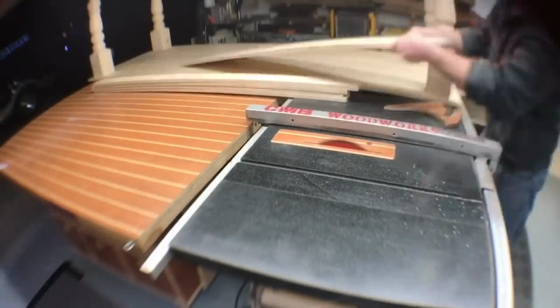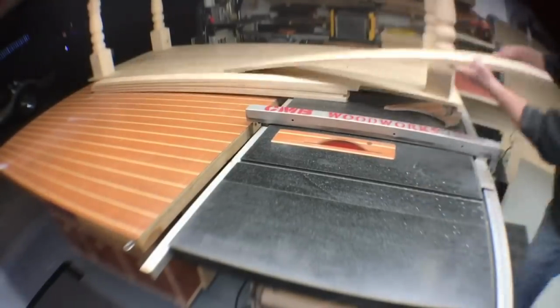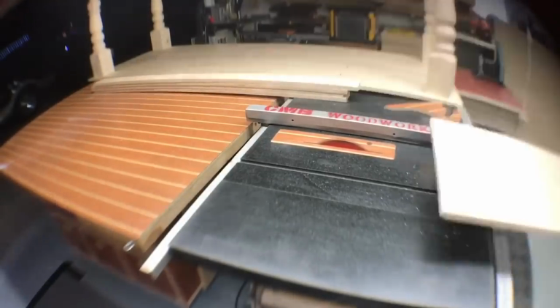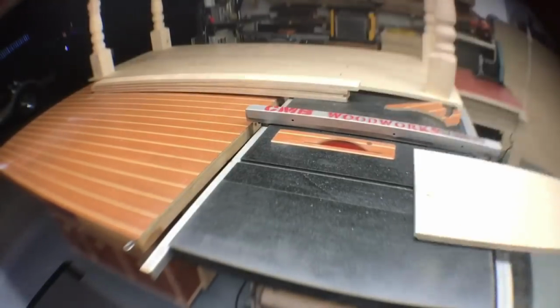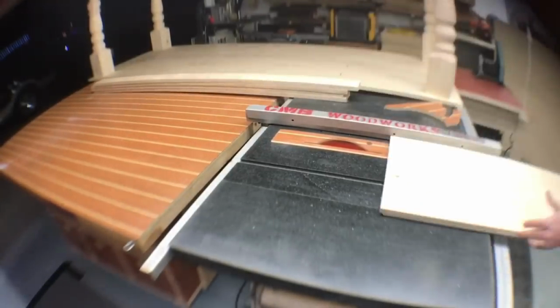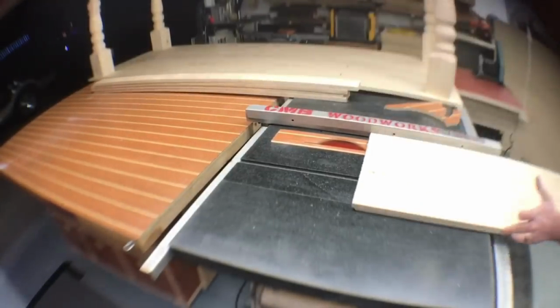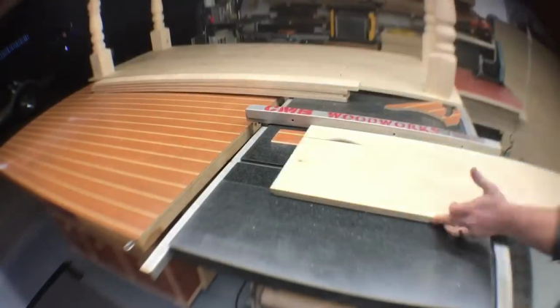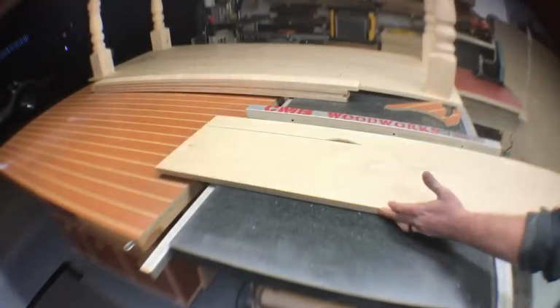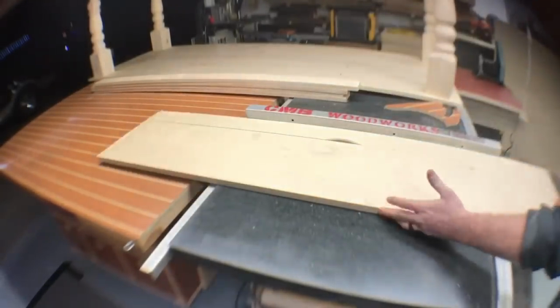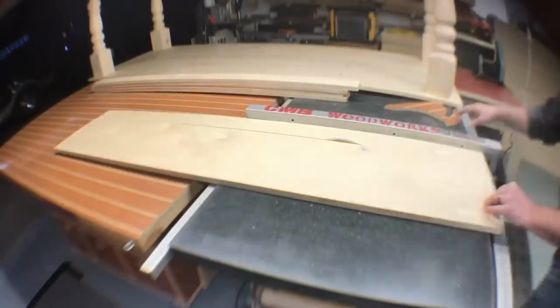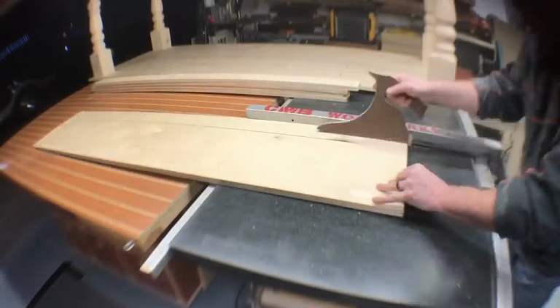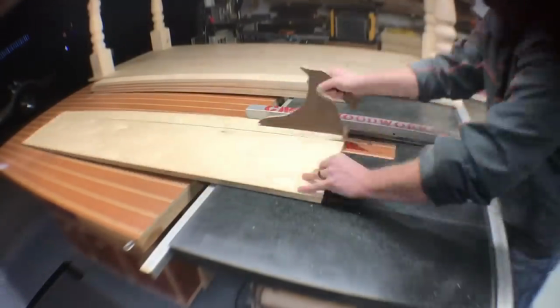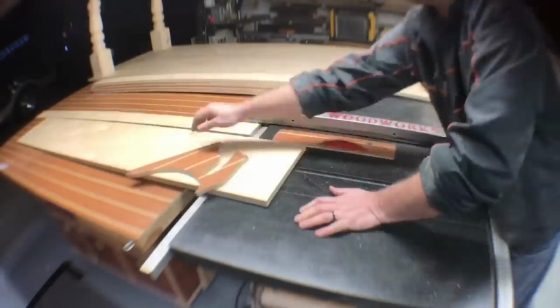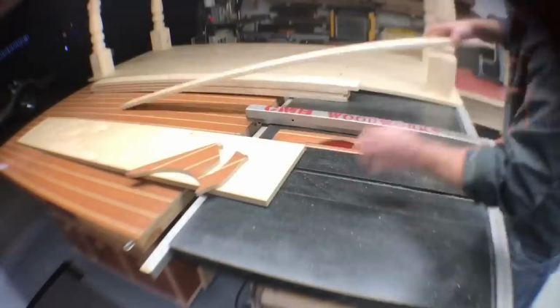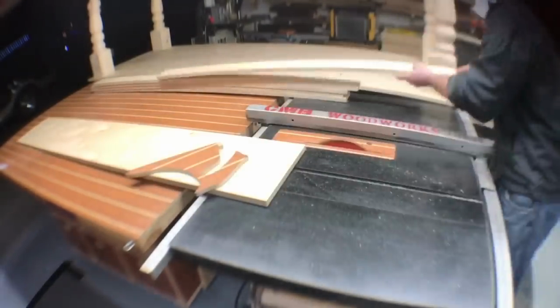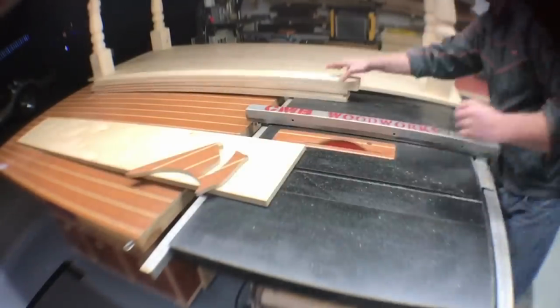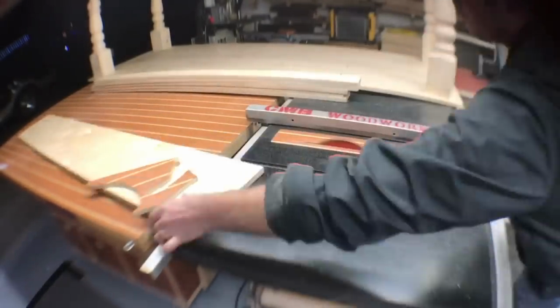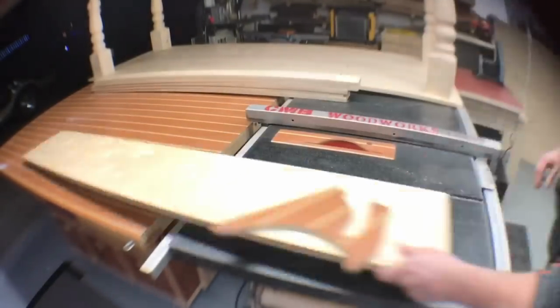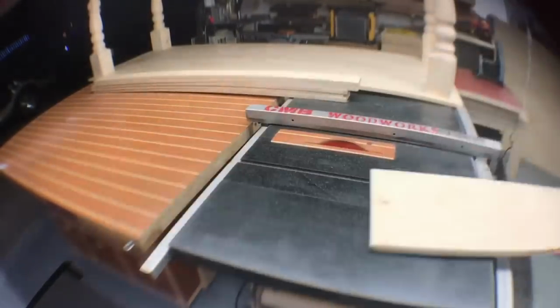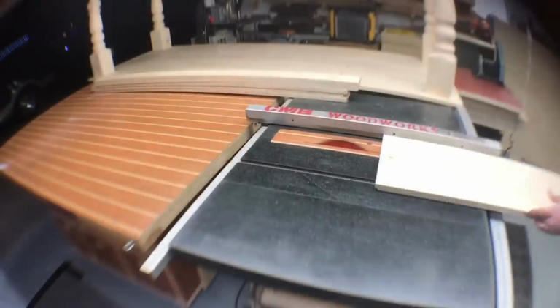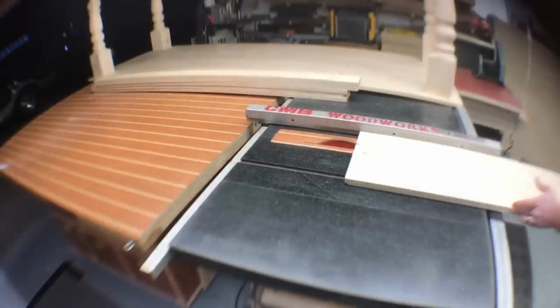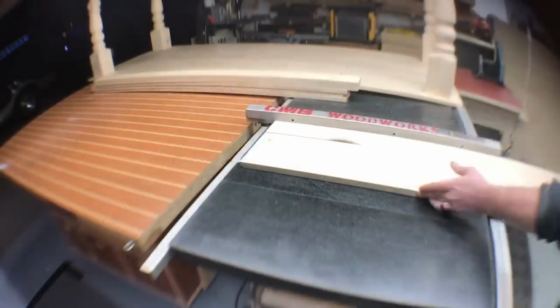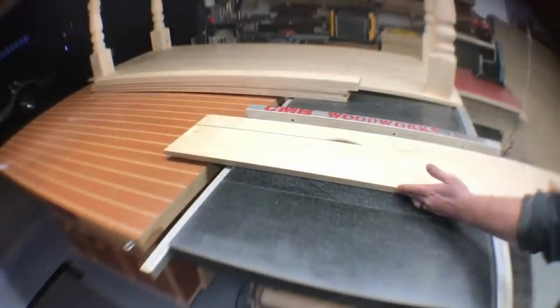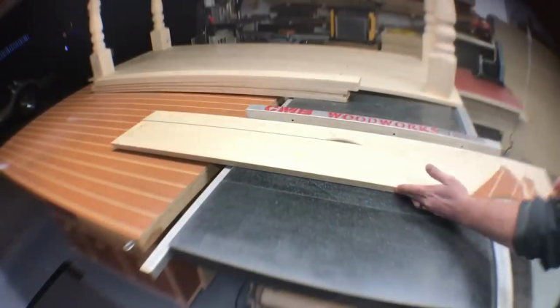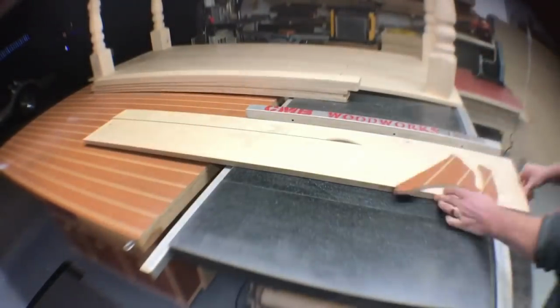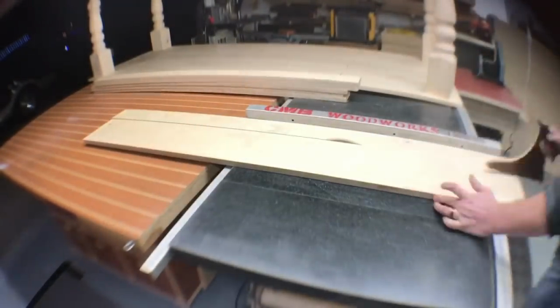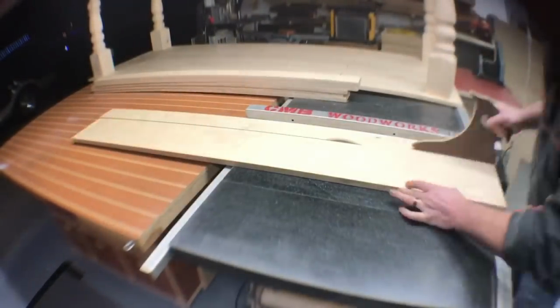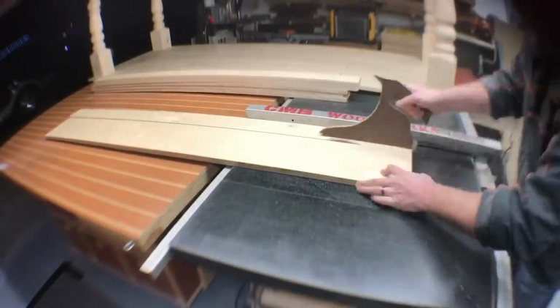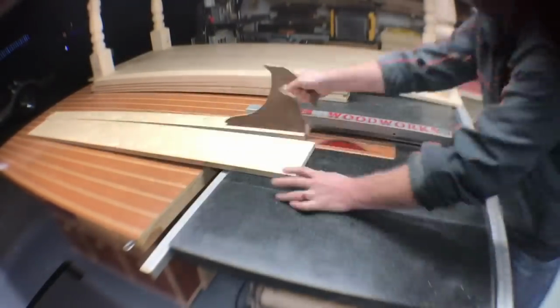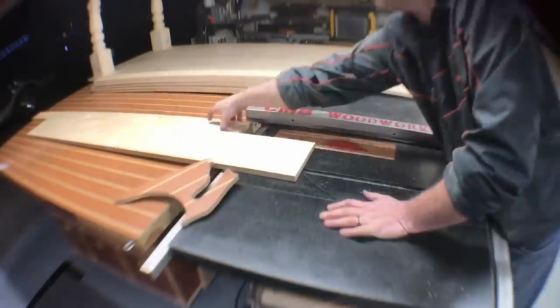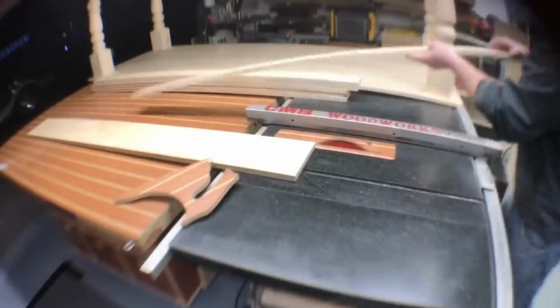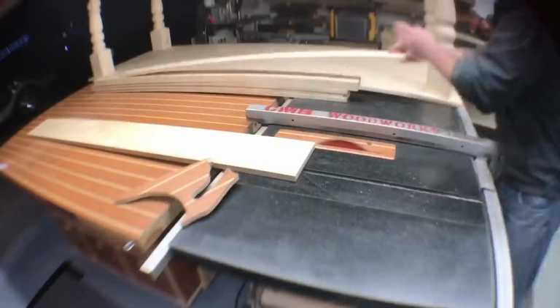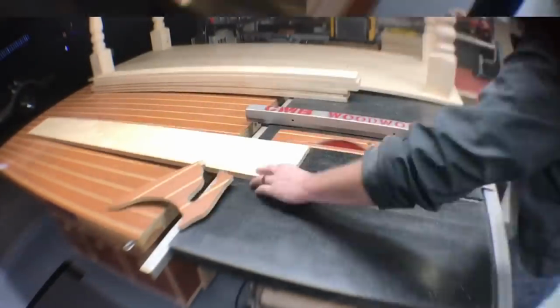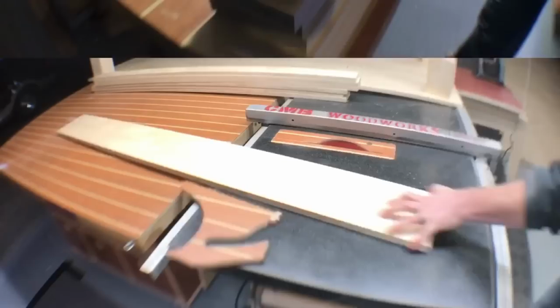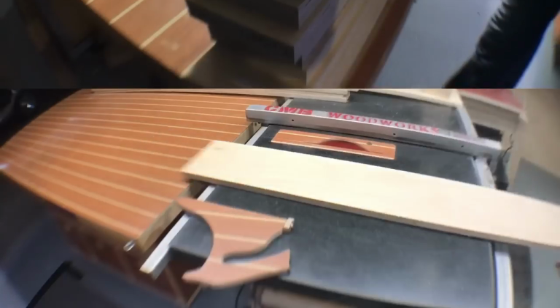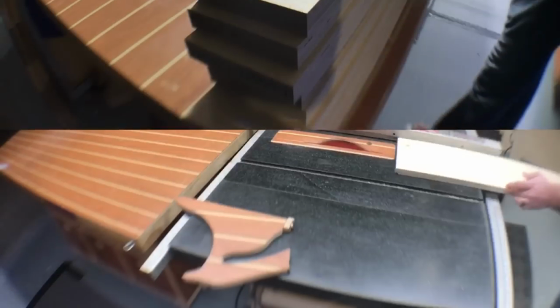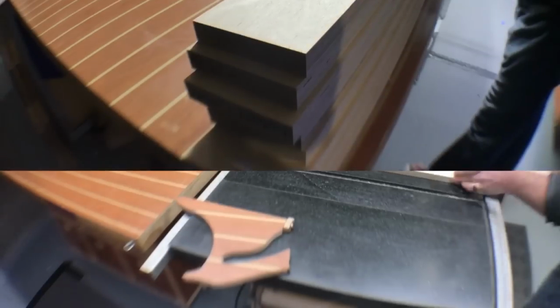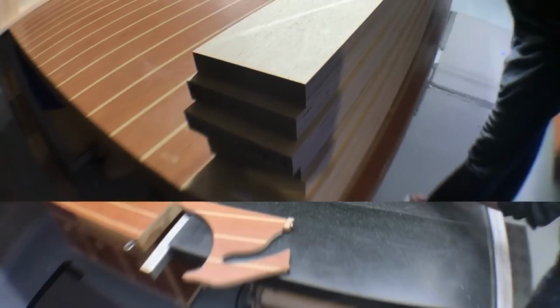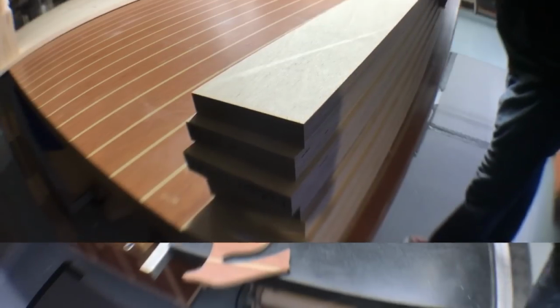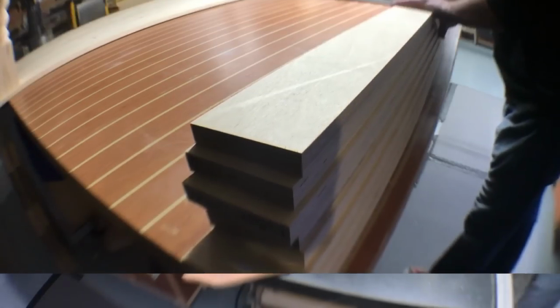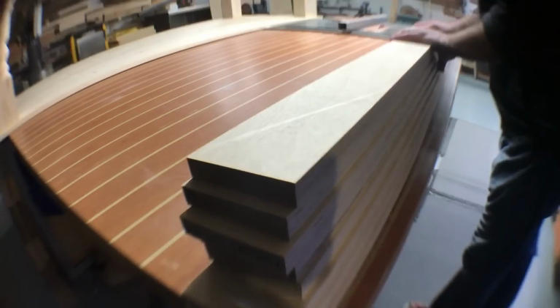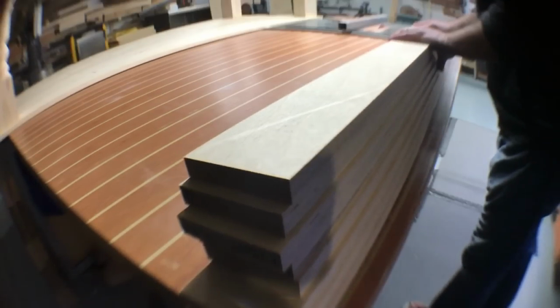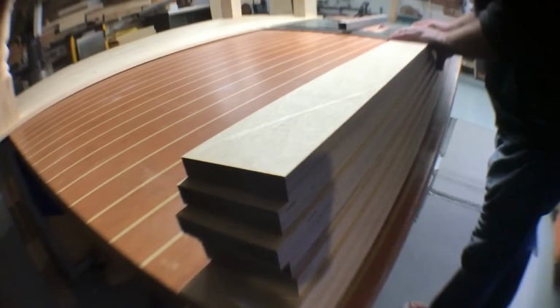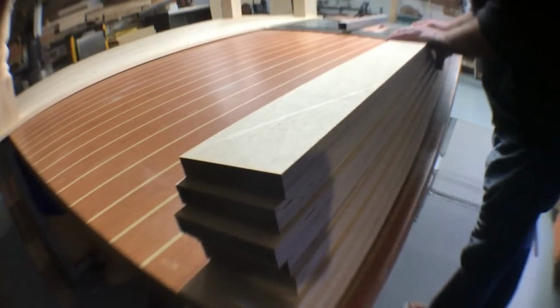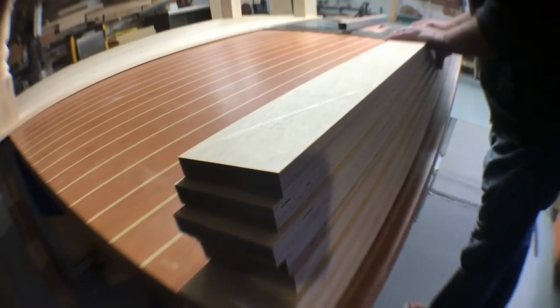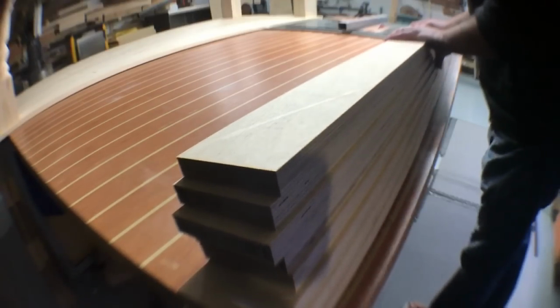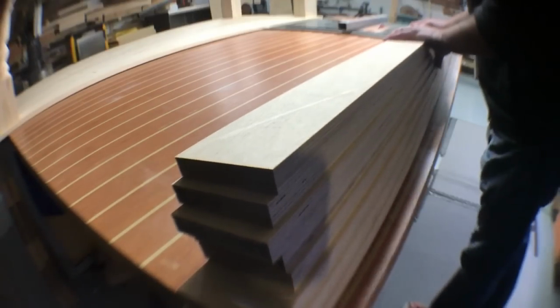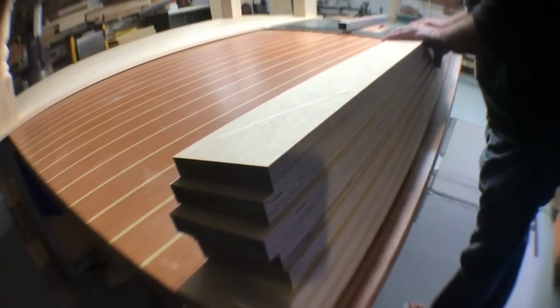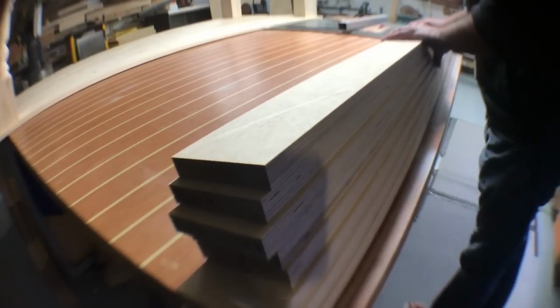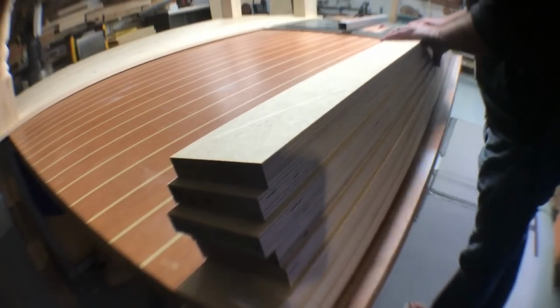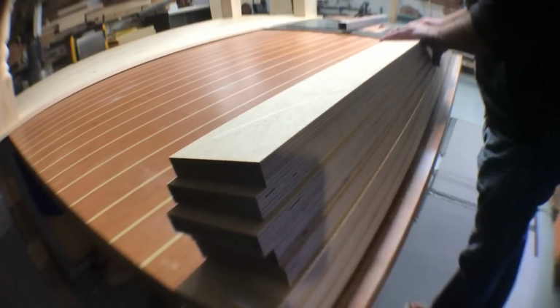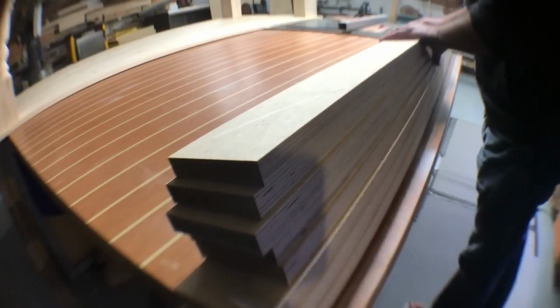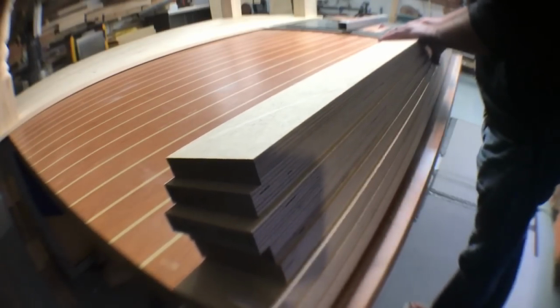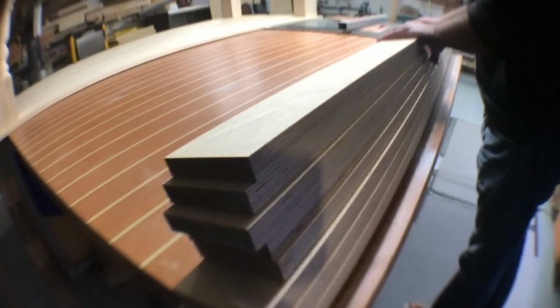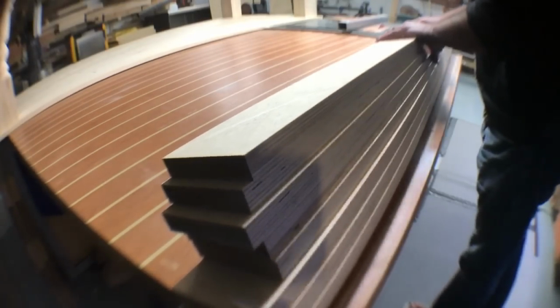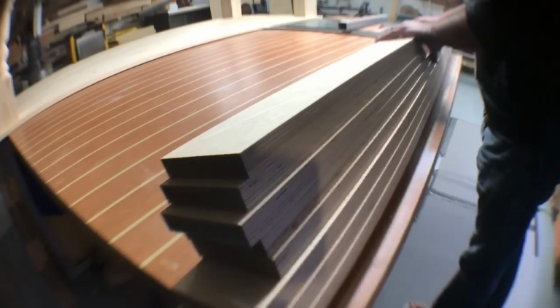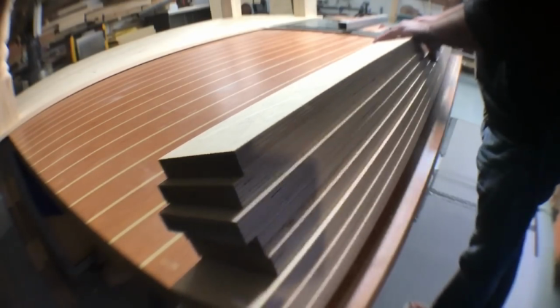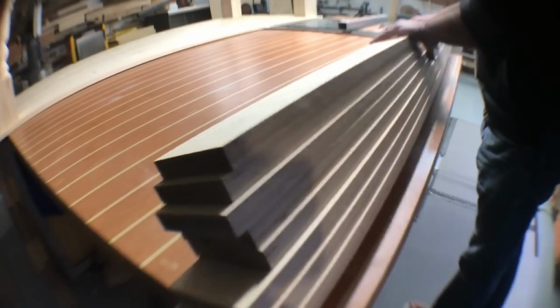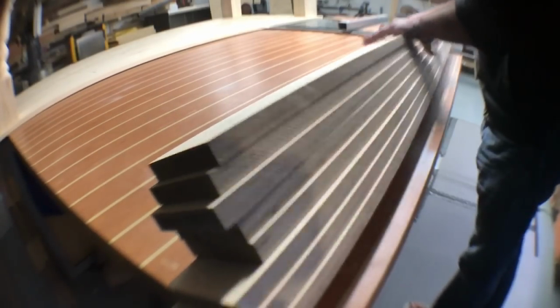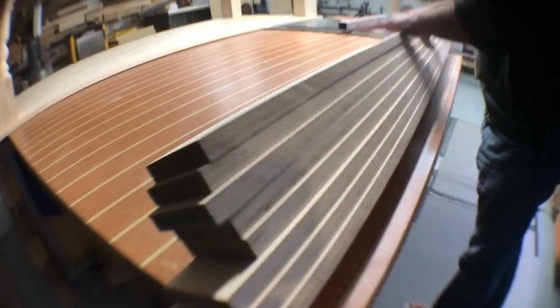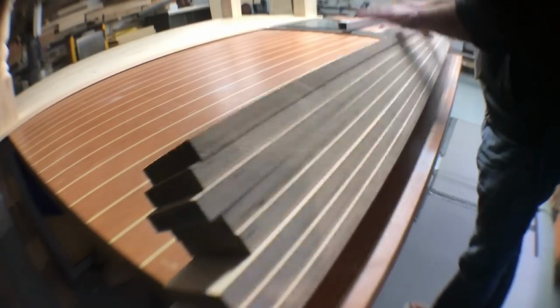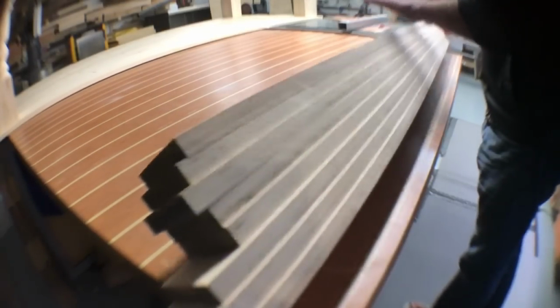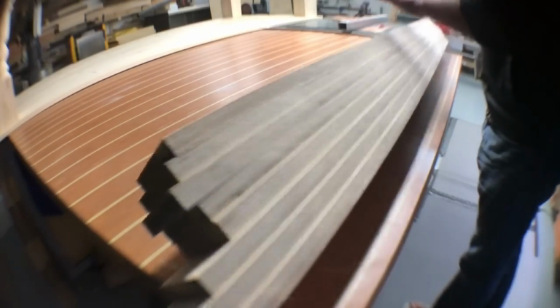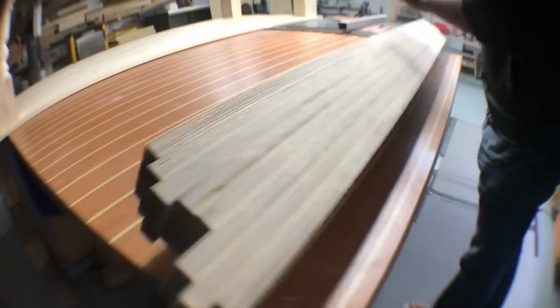Baltic birch plywood is pretty much free of voids. It's a really, really strong — I think eleven ply — plywood. And here are all the pieces.